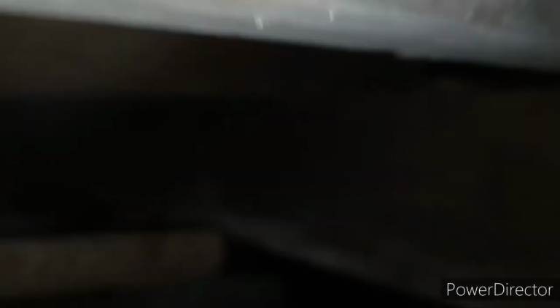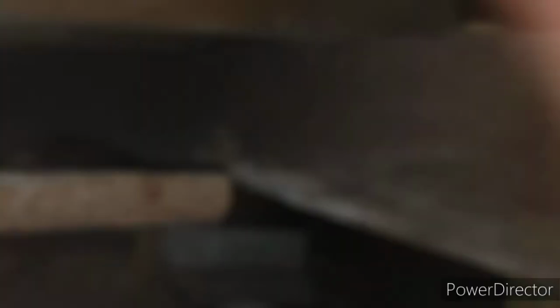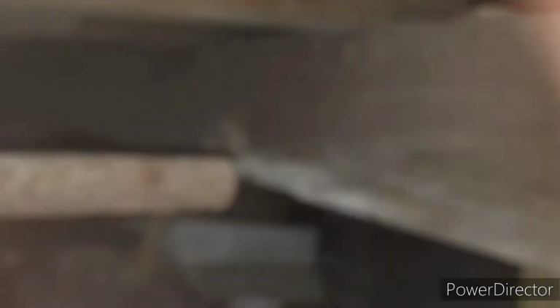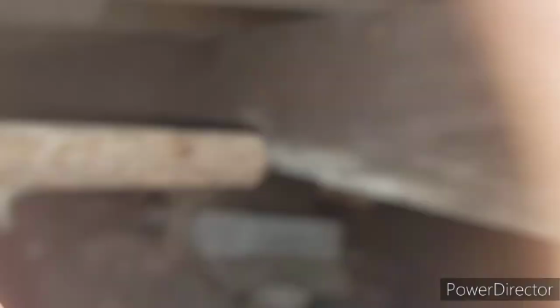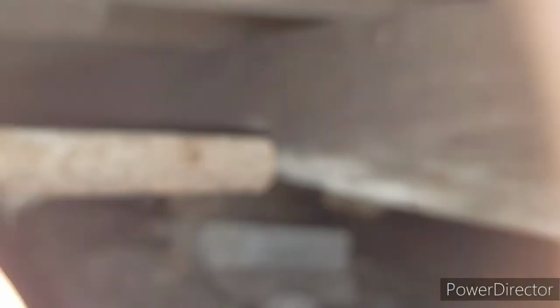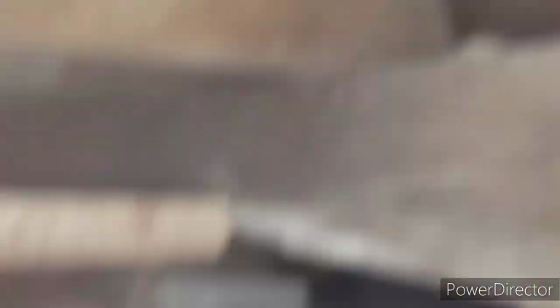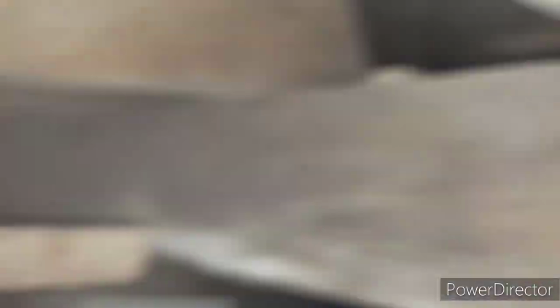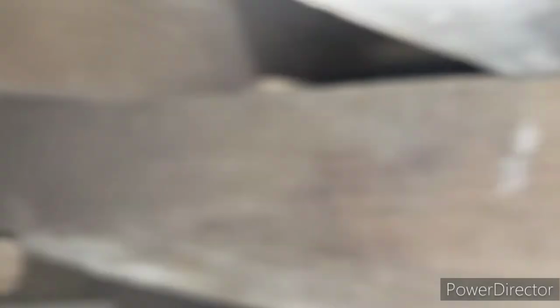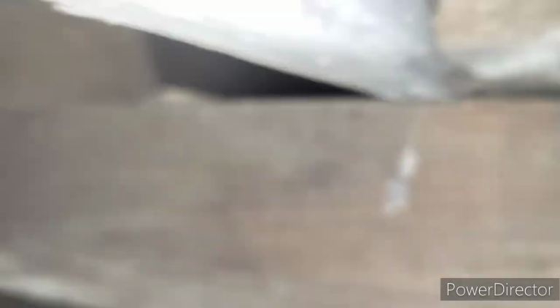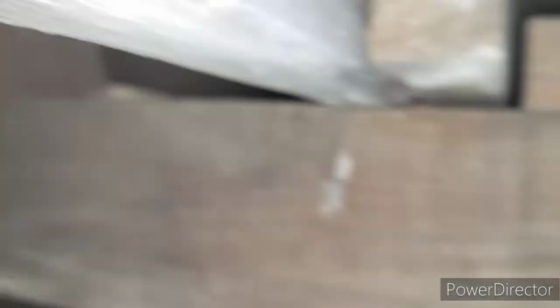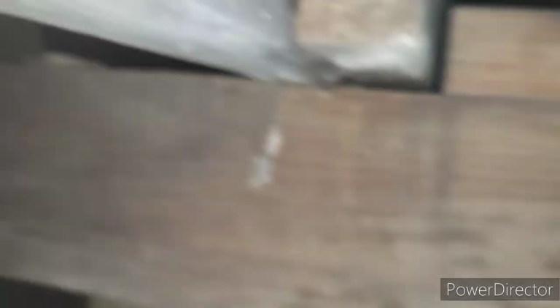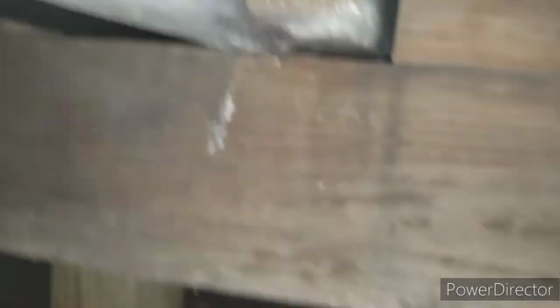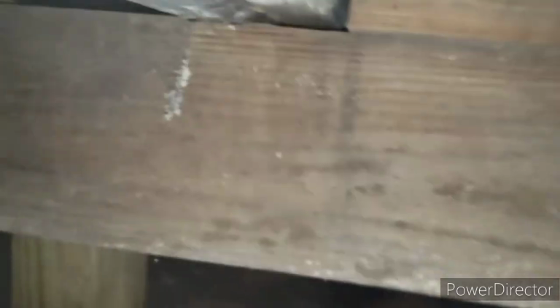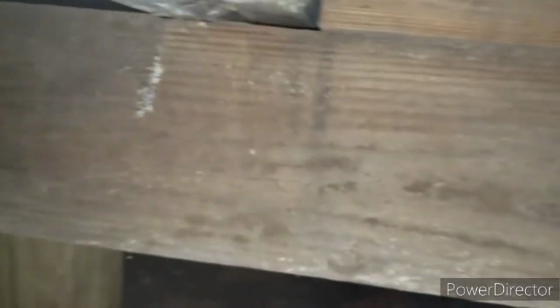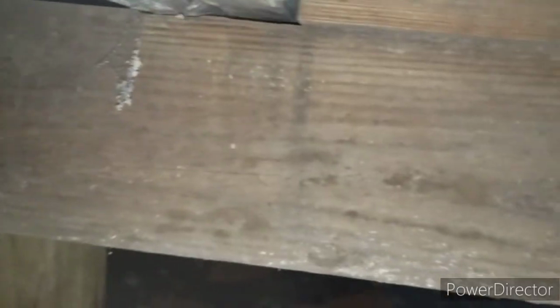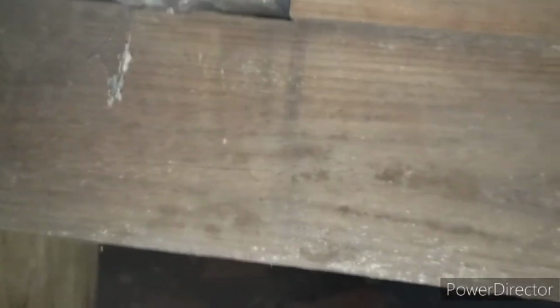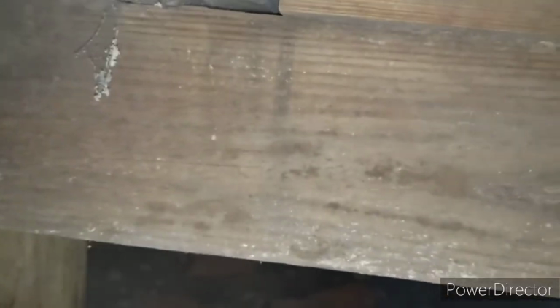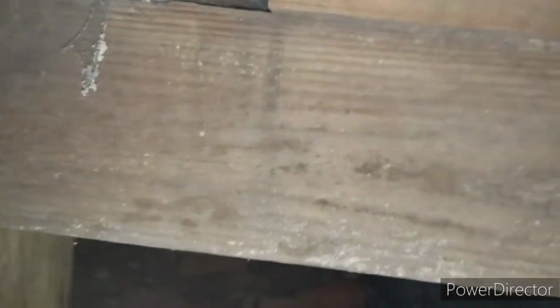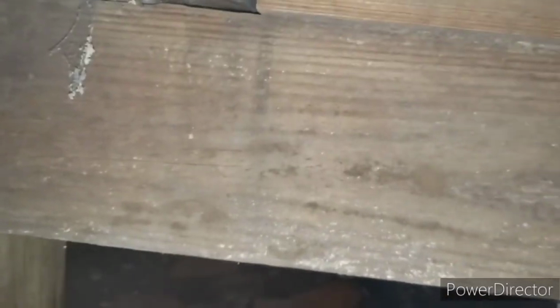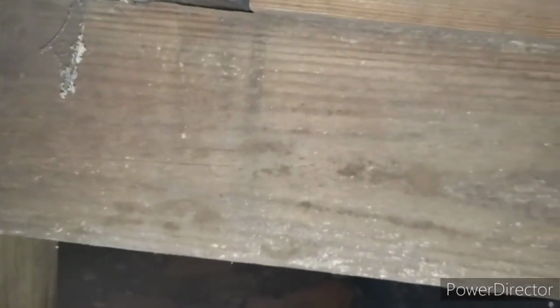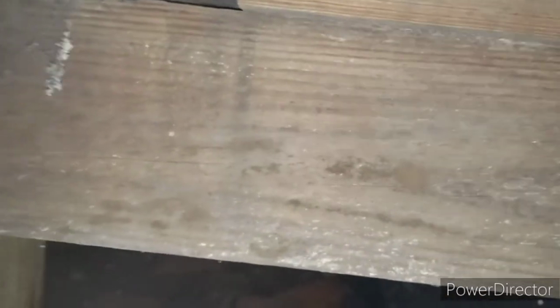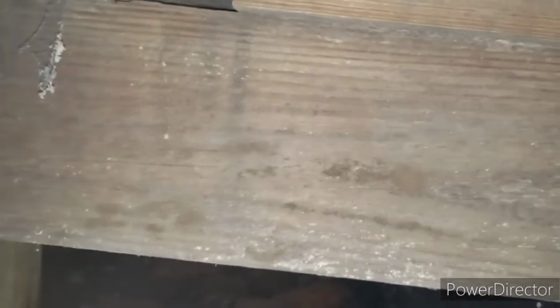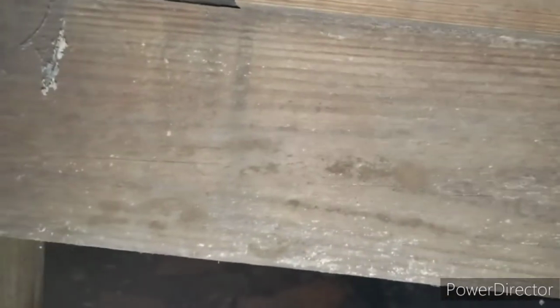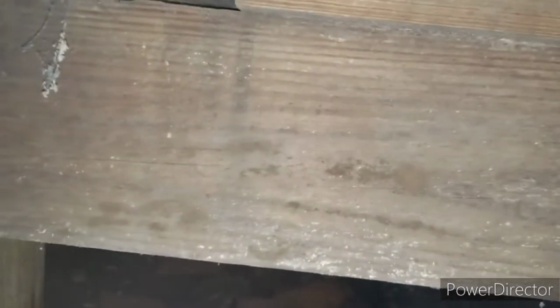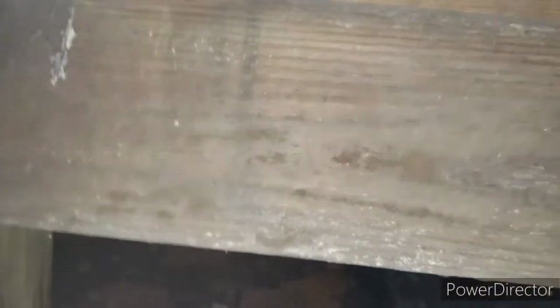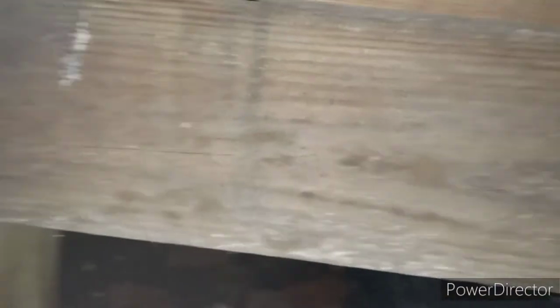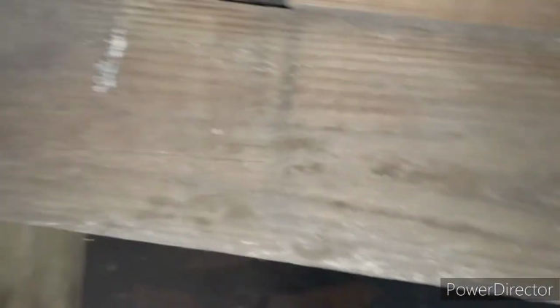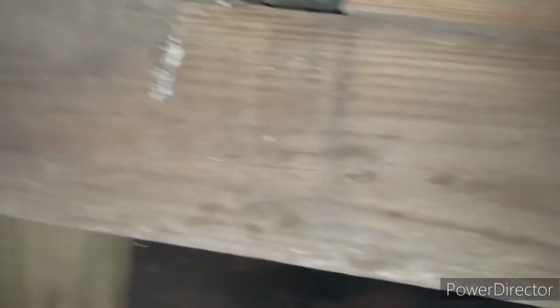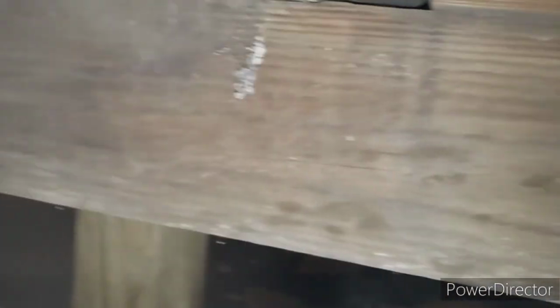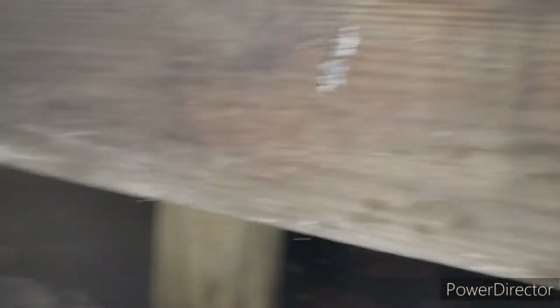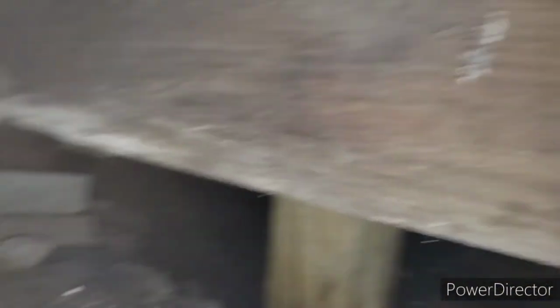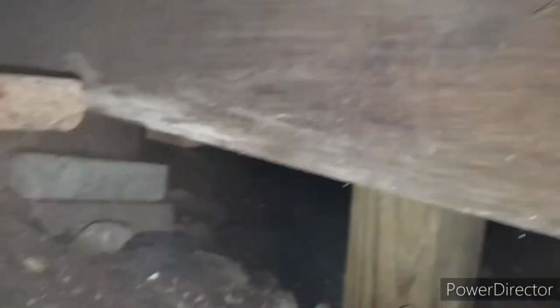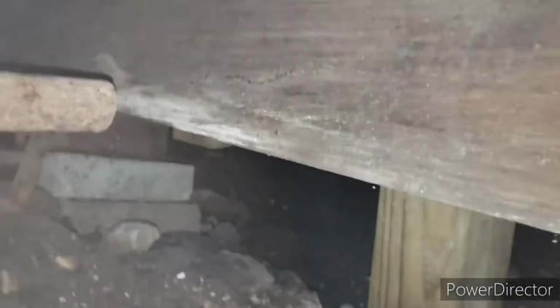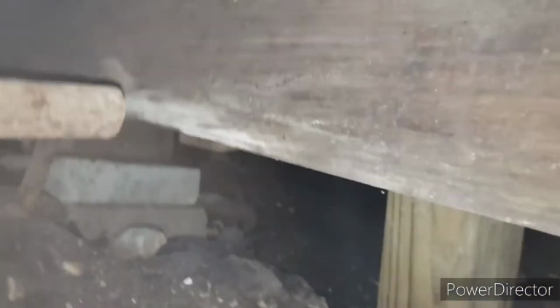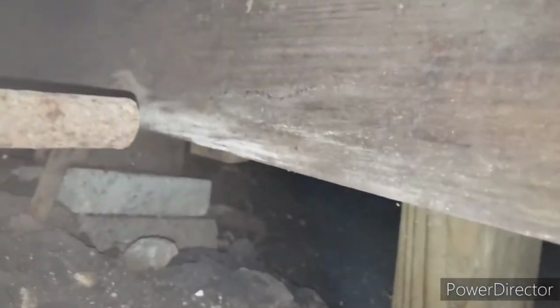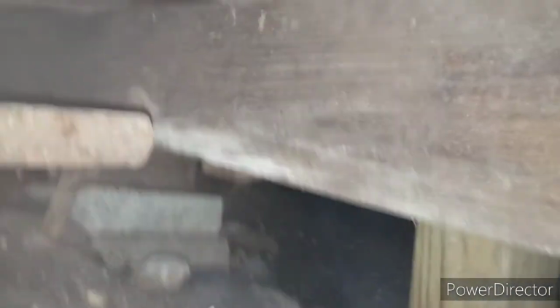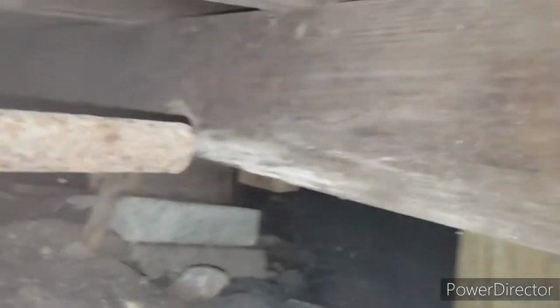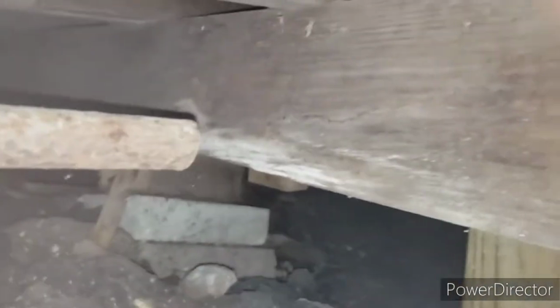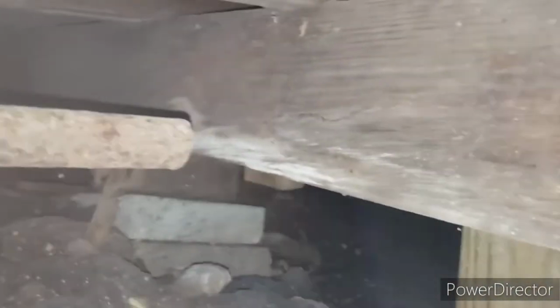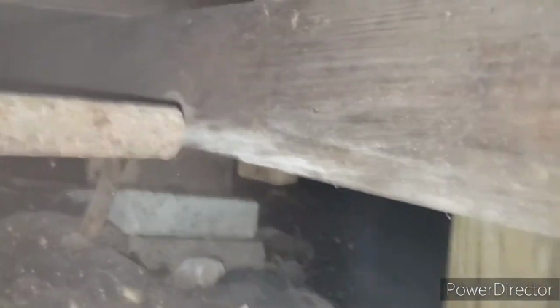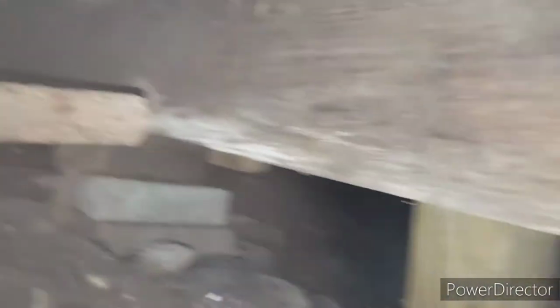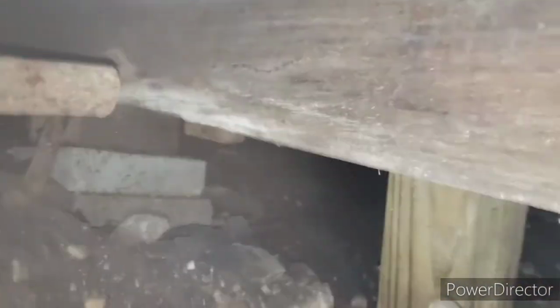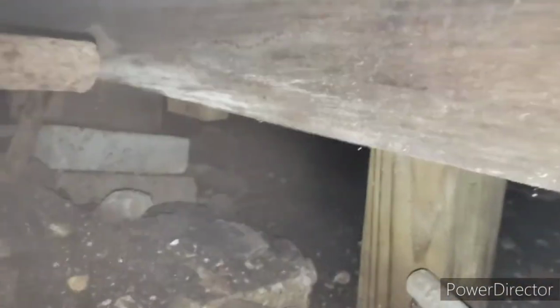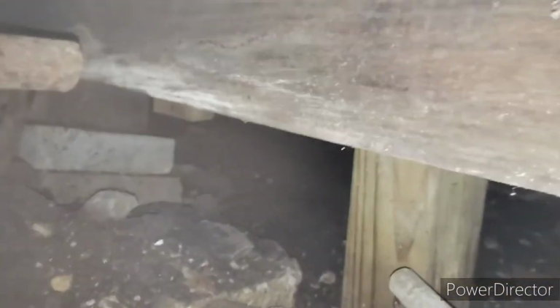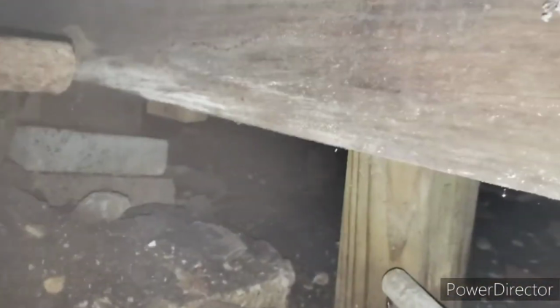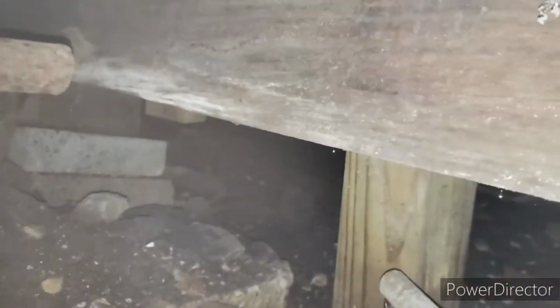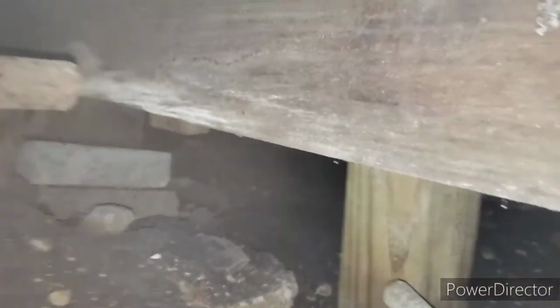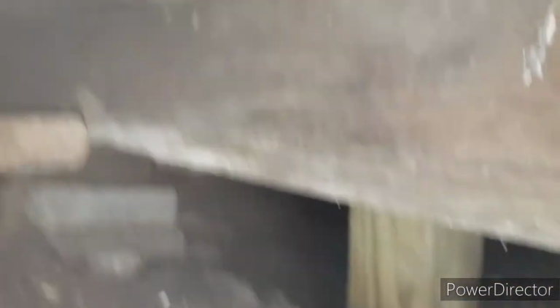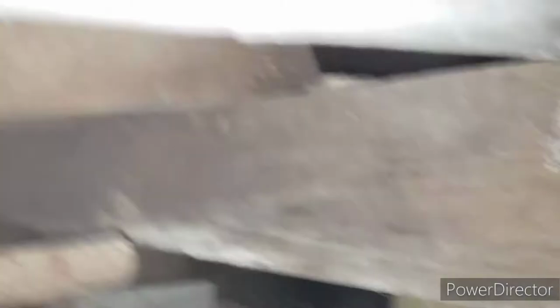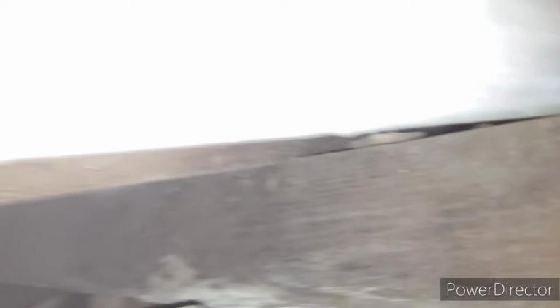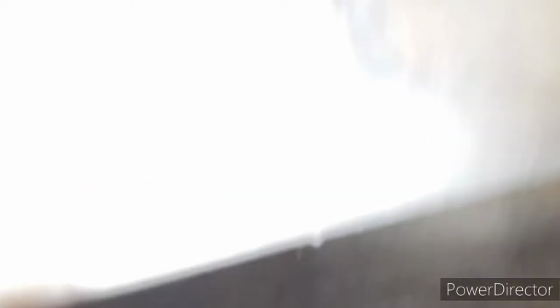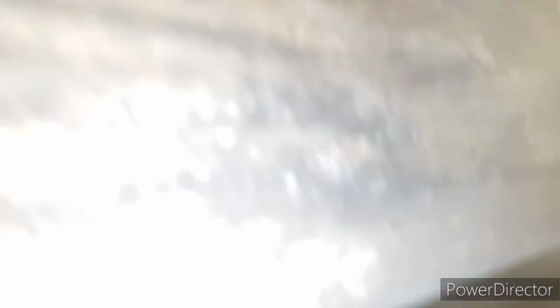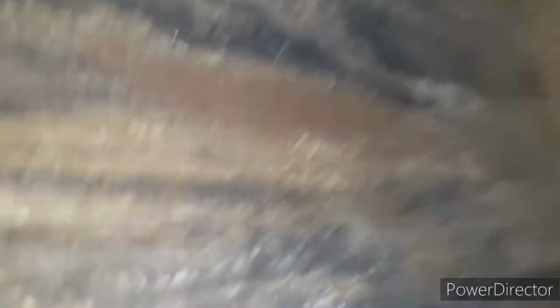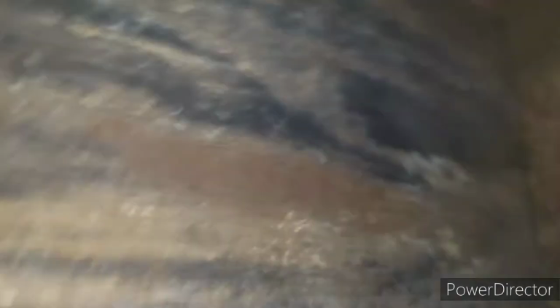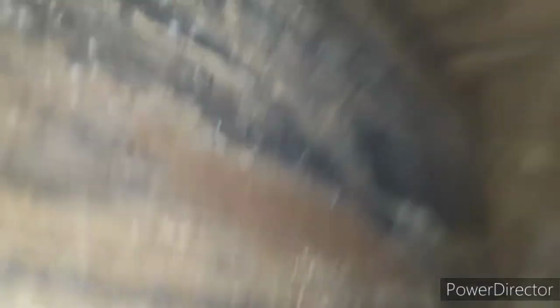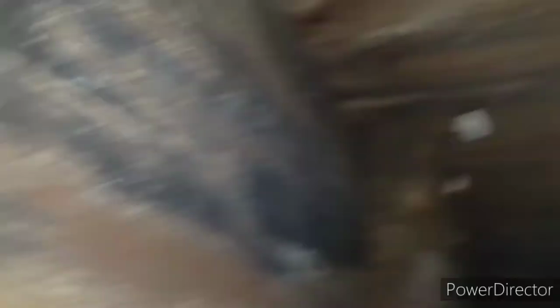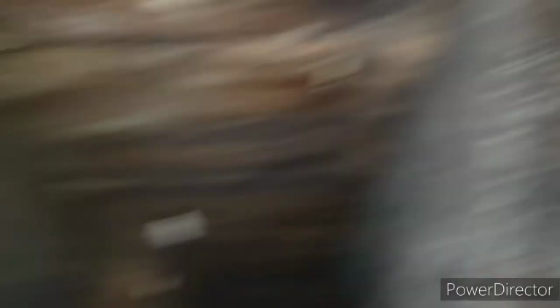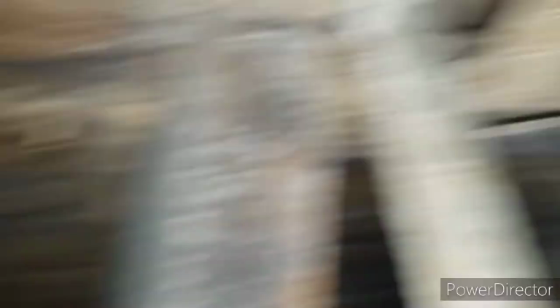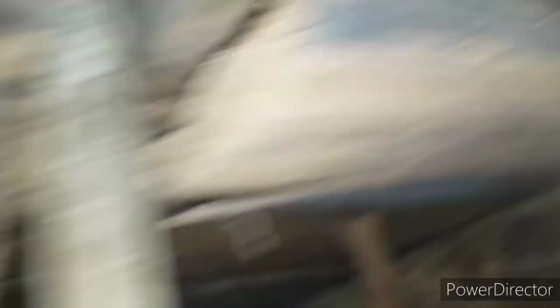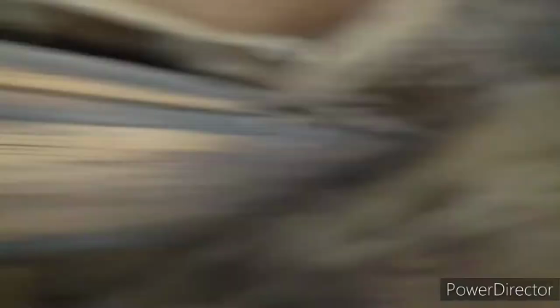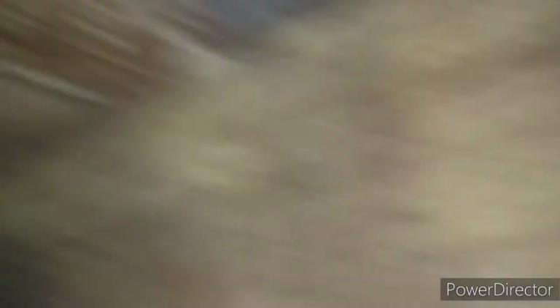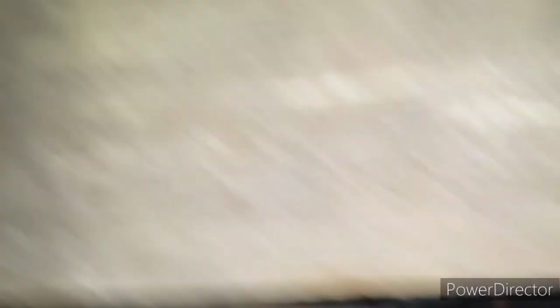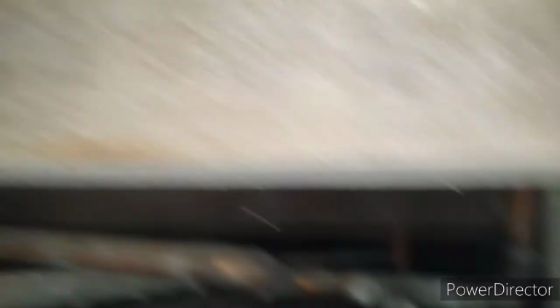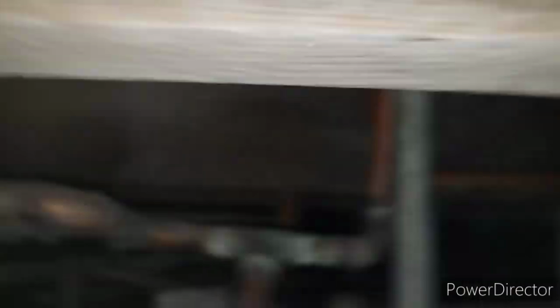This is the other end of that beam I was pointing to when I first started the video — except now we're on the other side of the house.